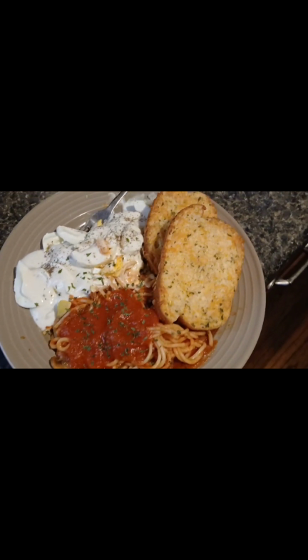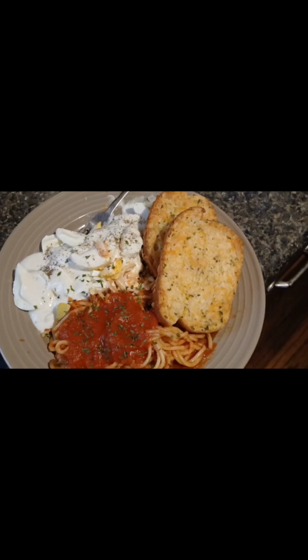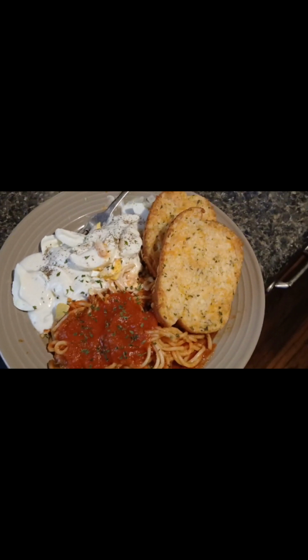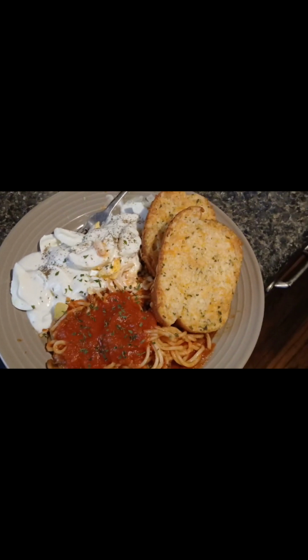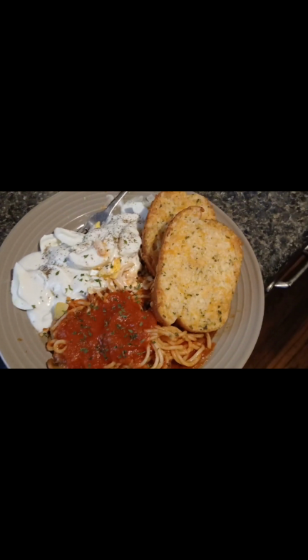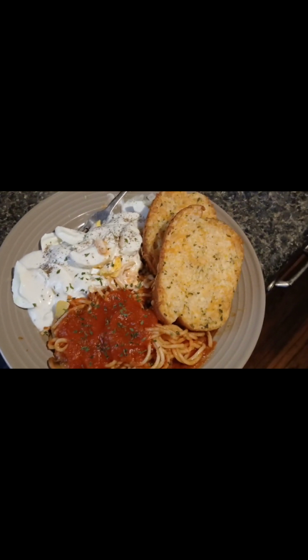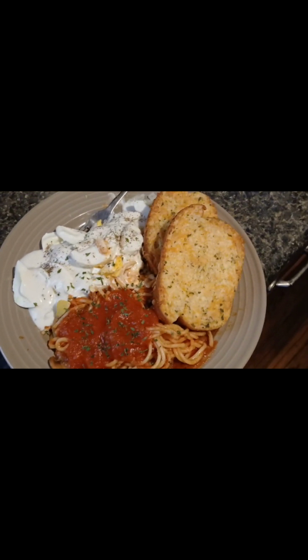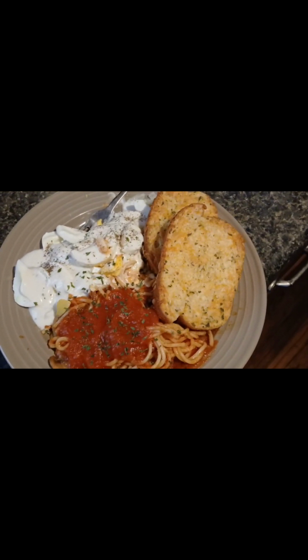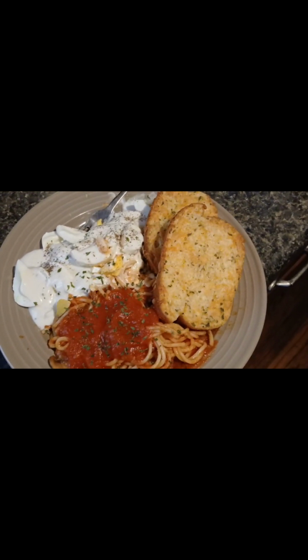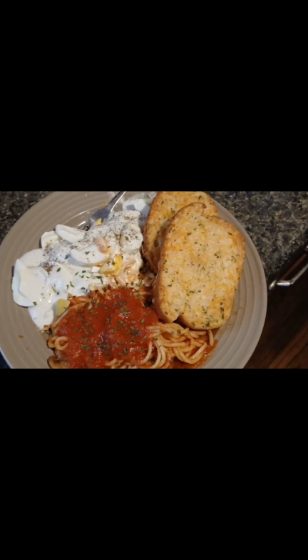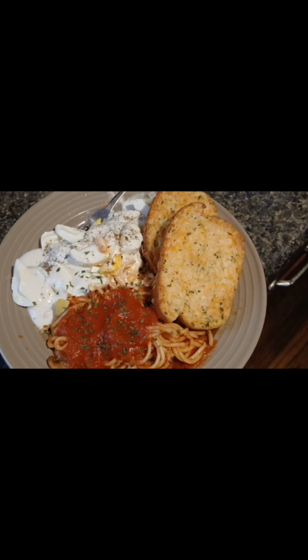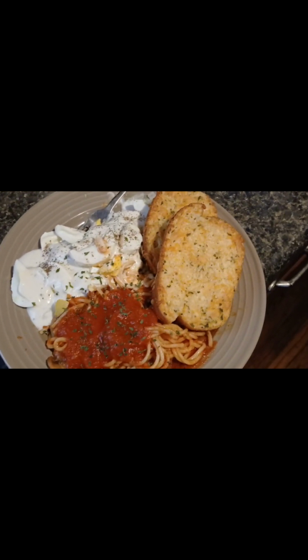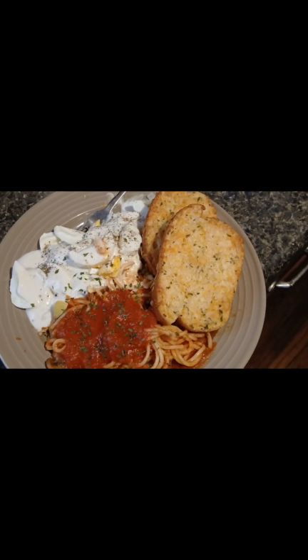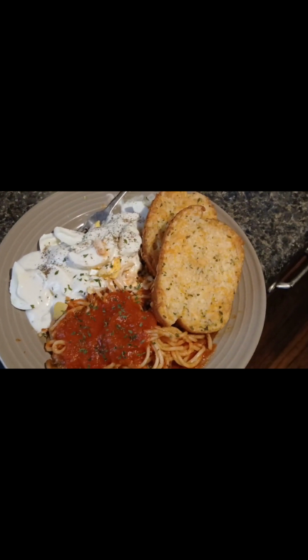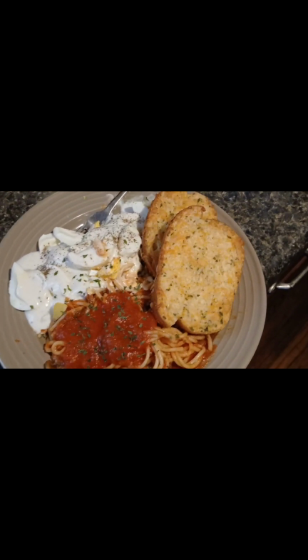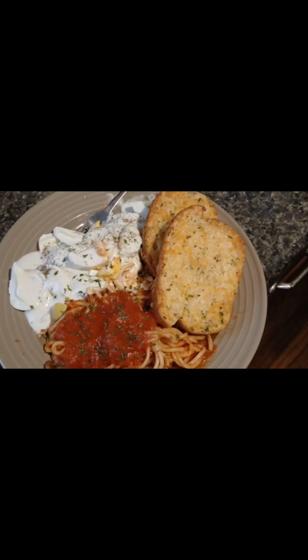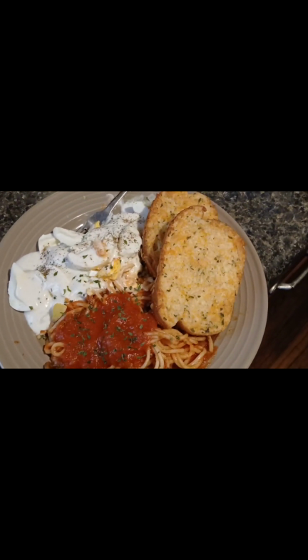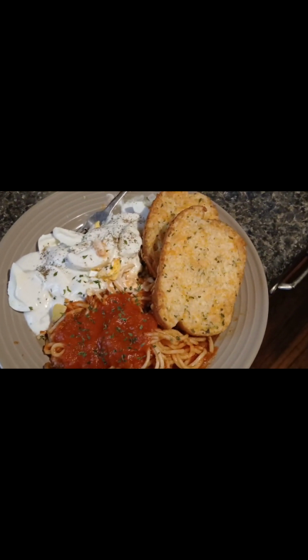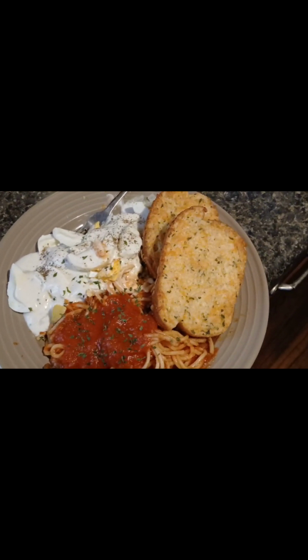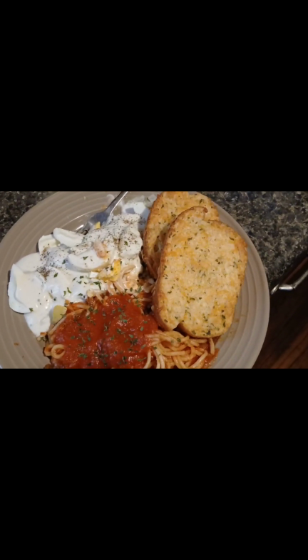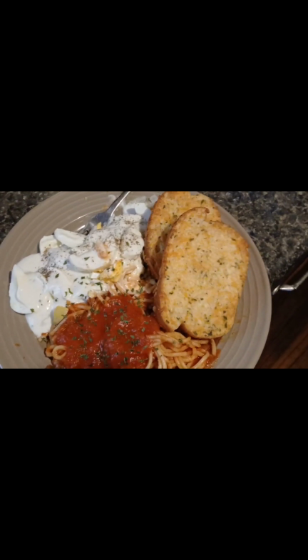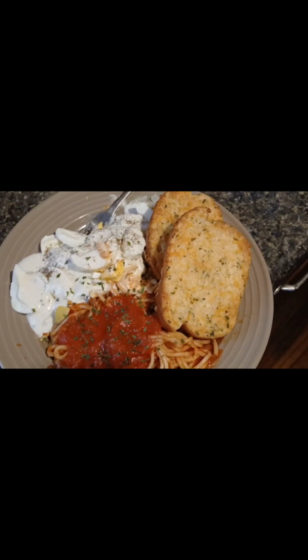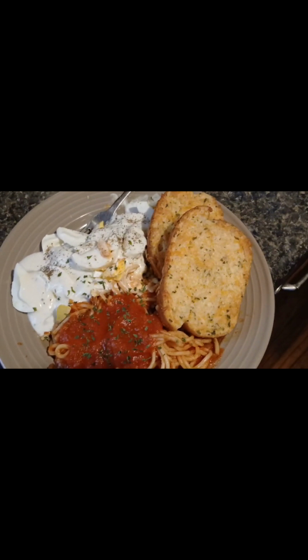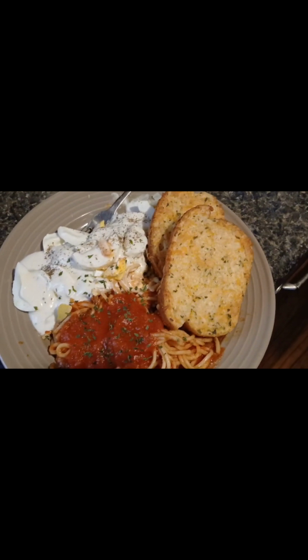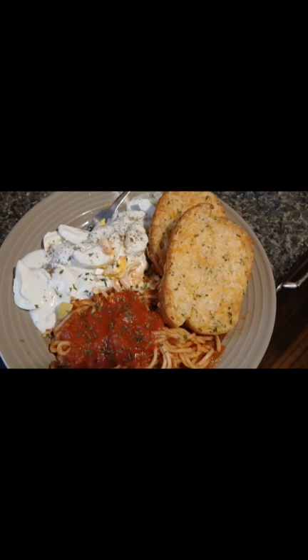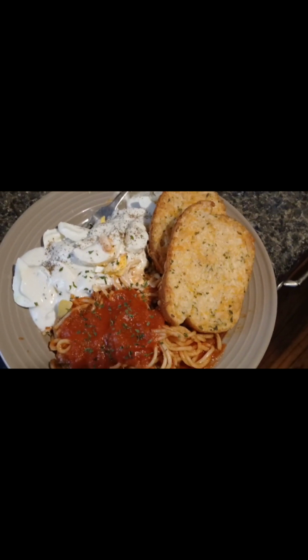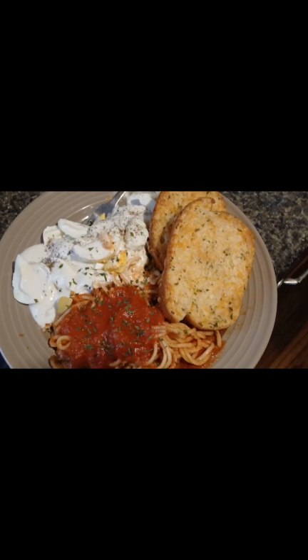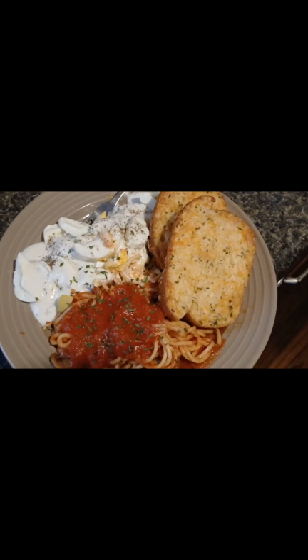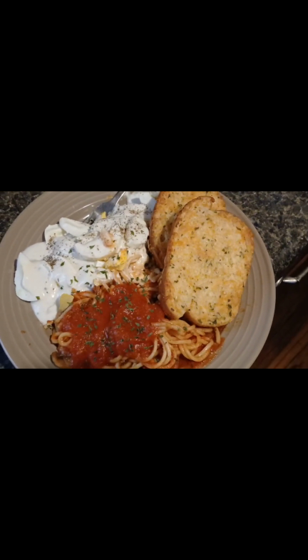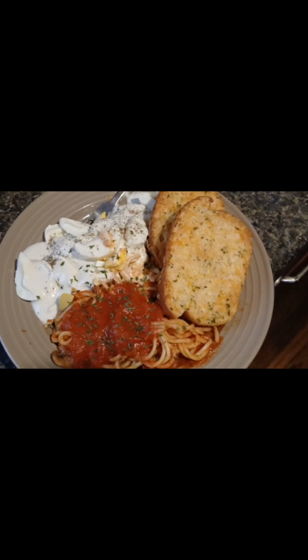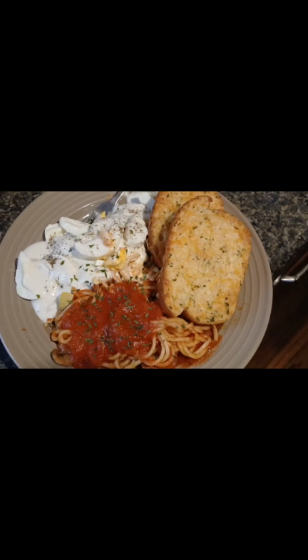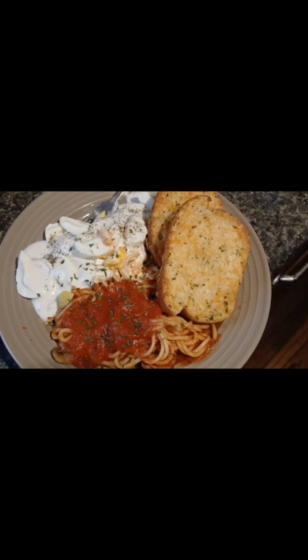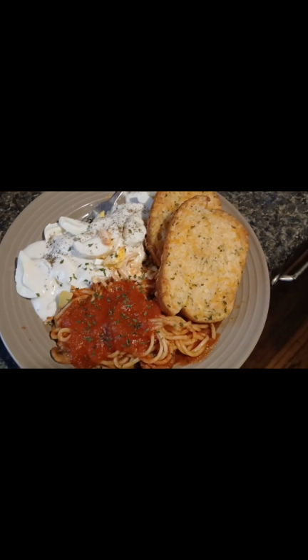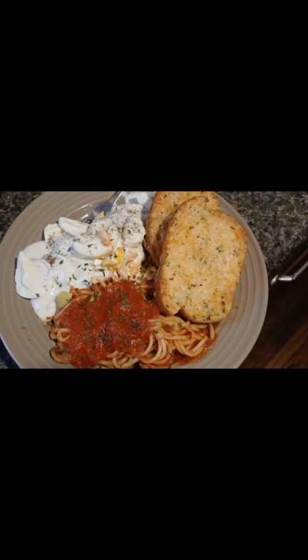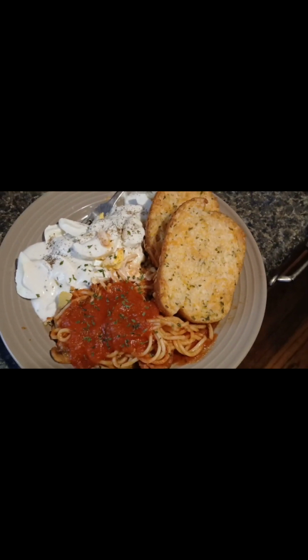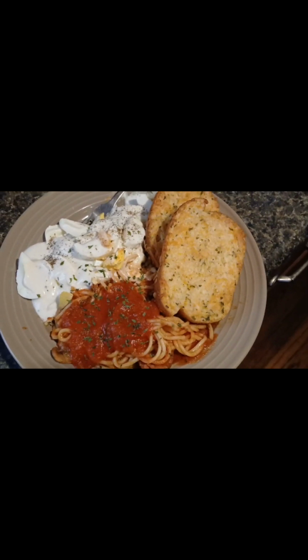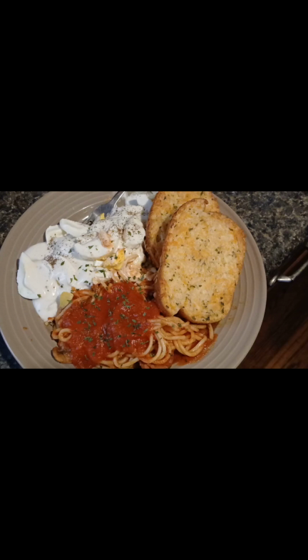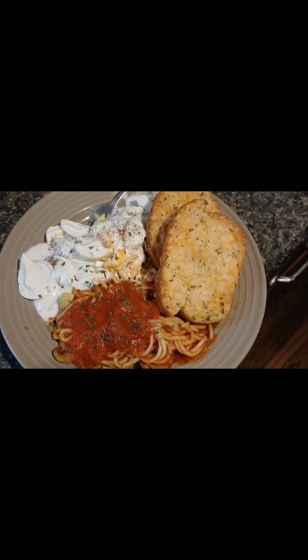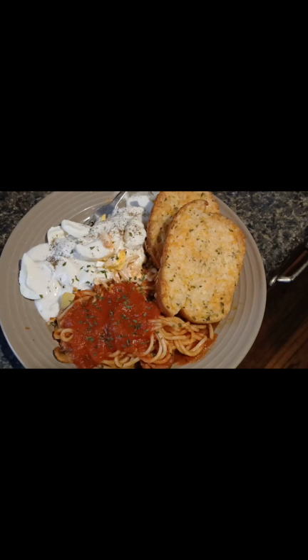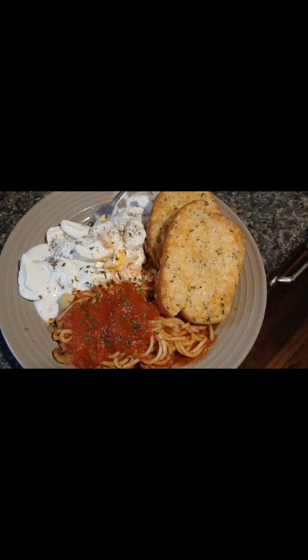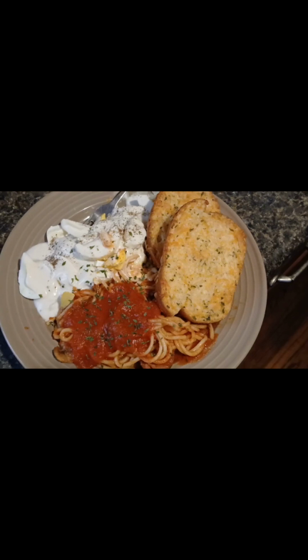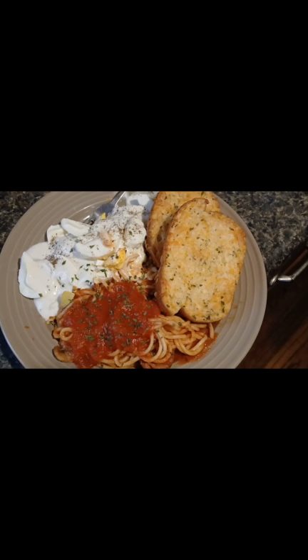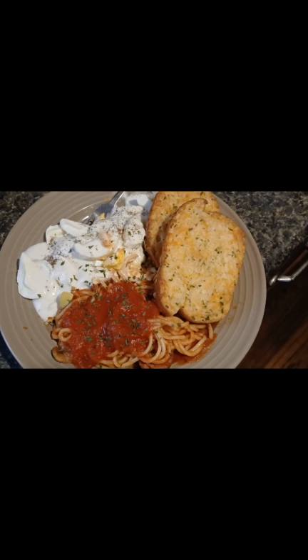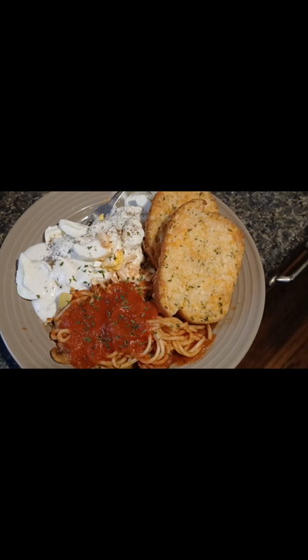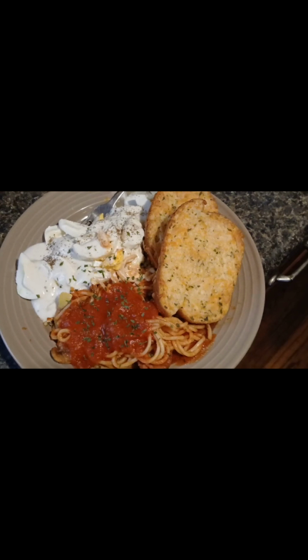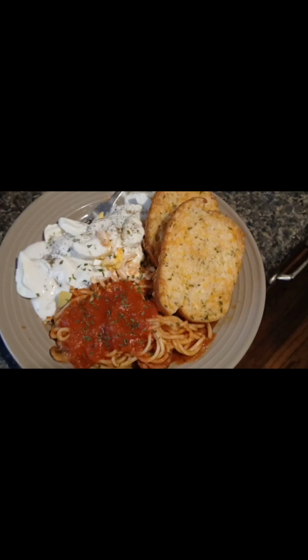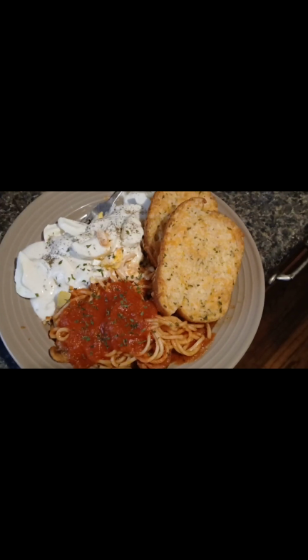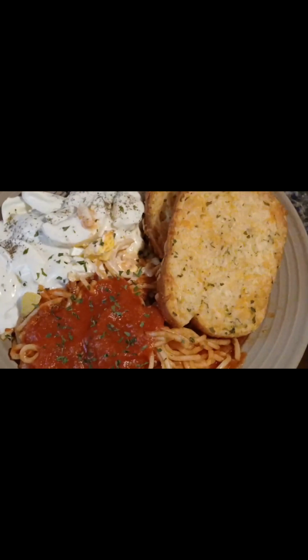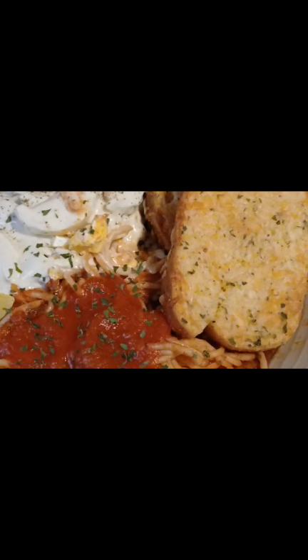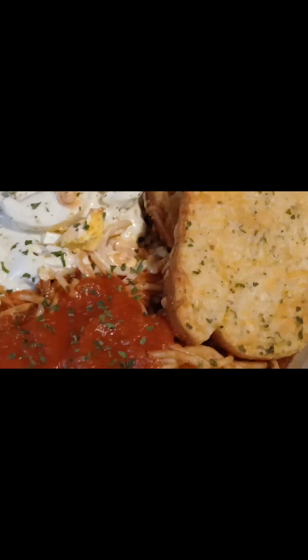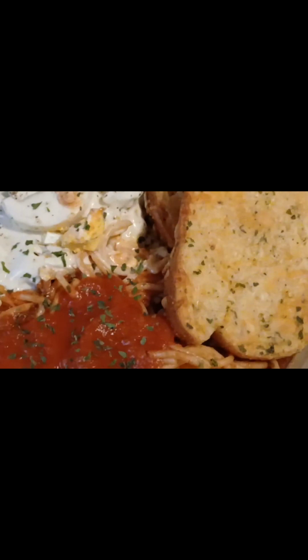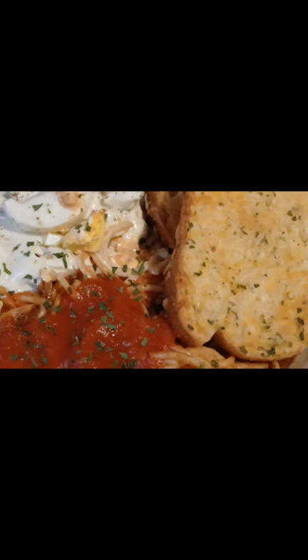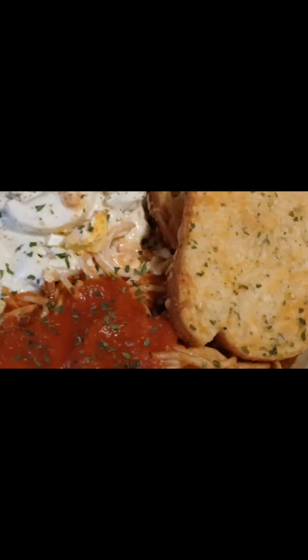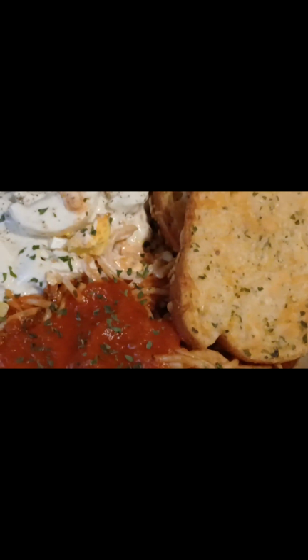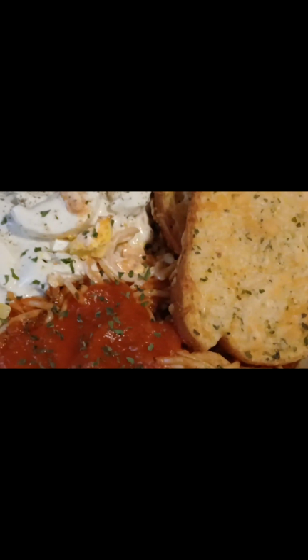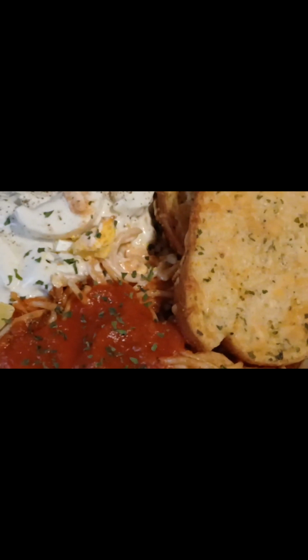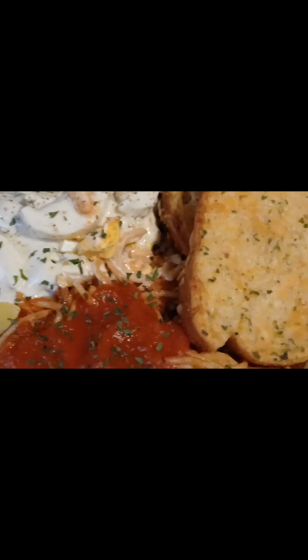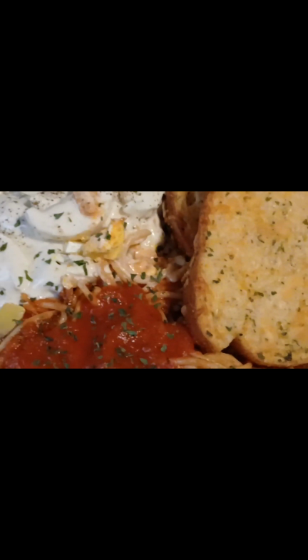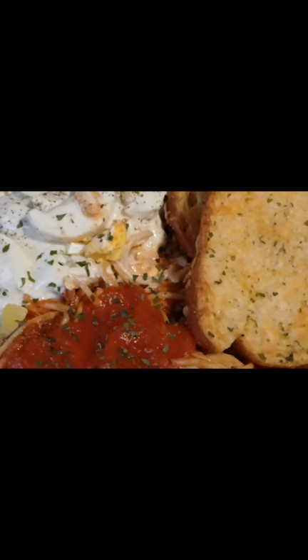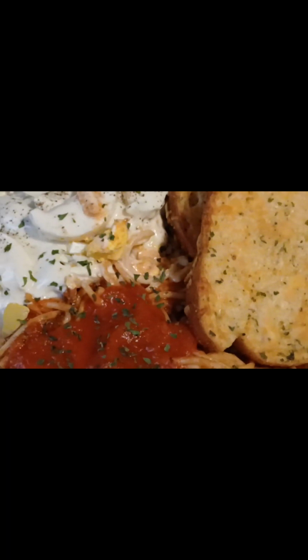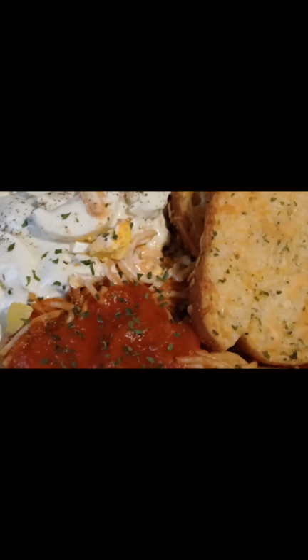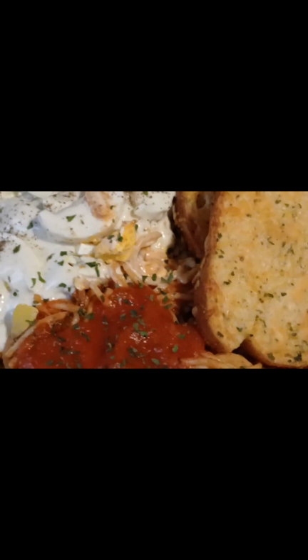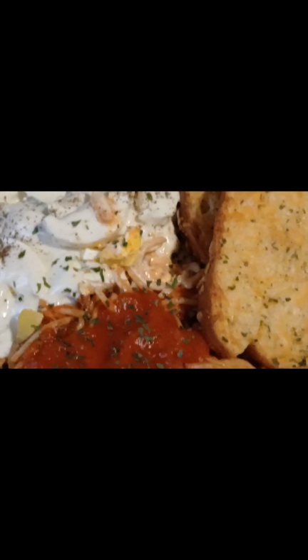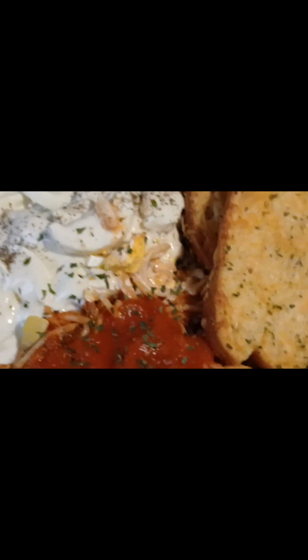Y'all have a blessed evening. I'm finna eat — look at that!